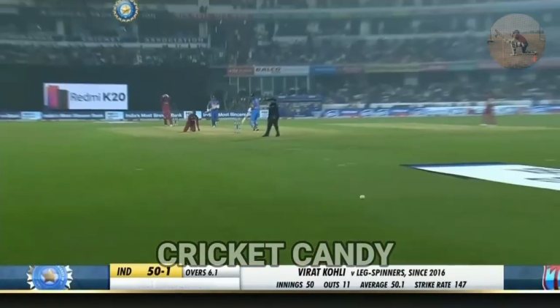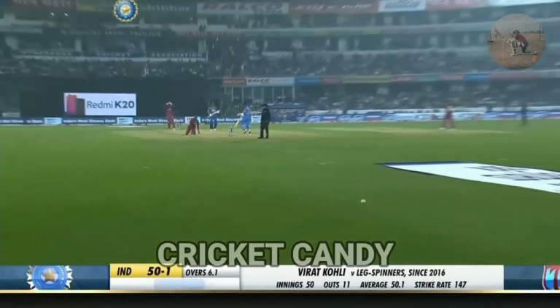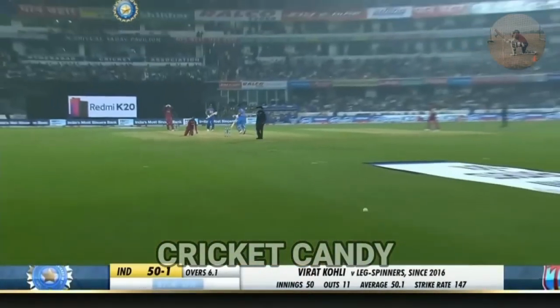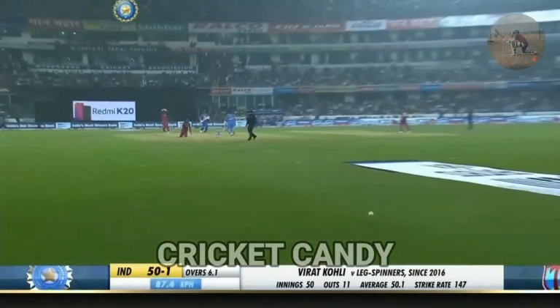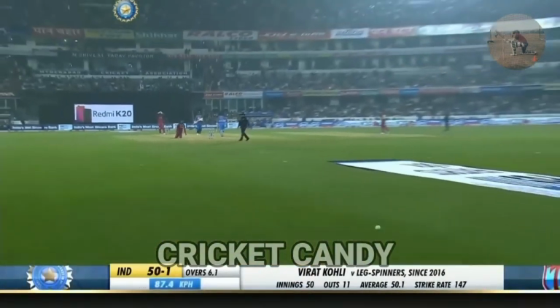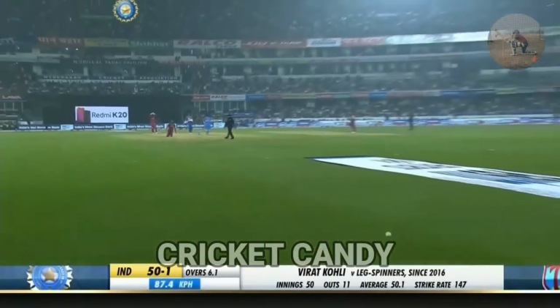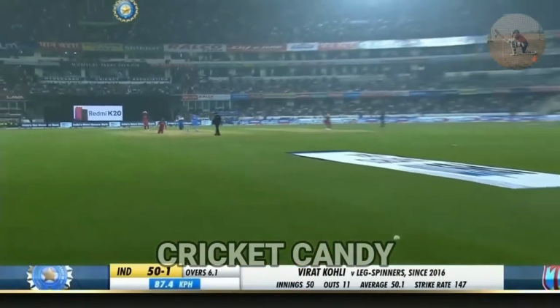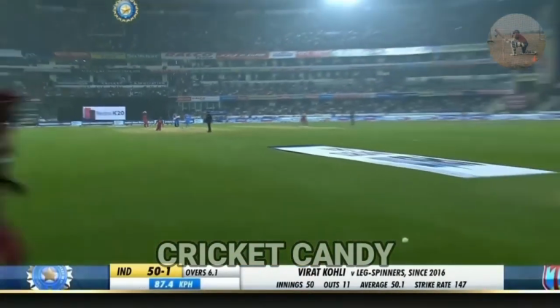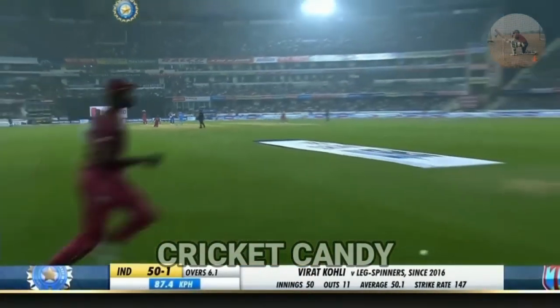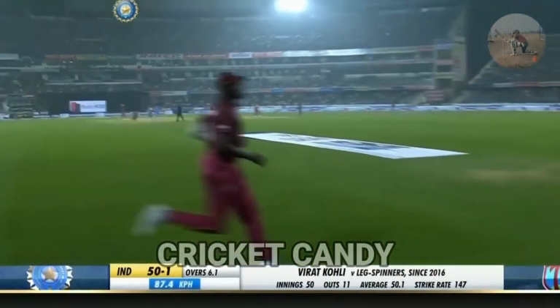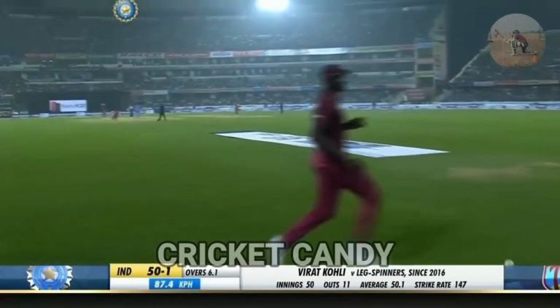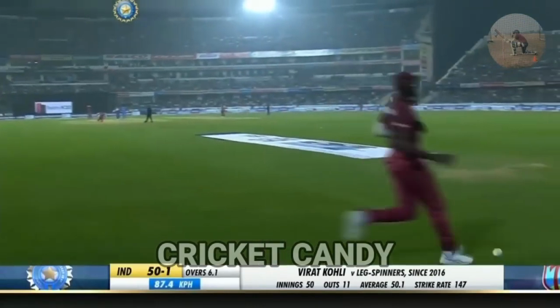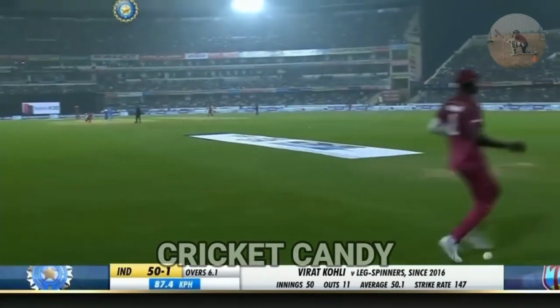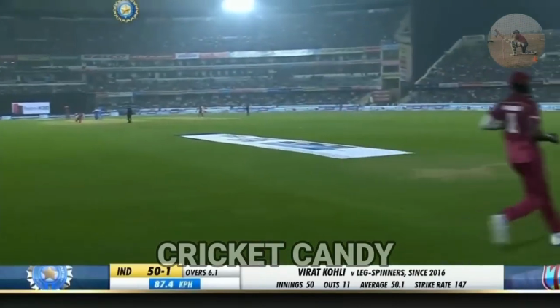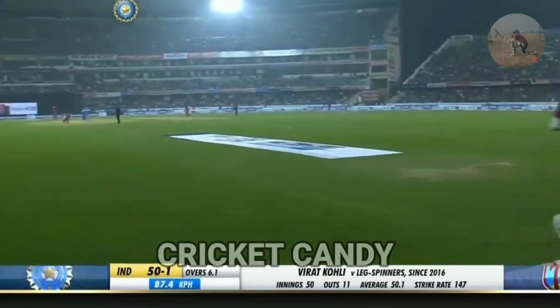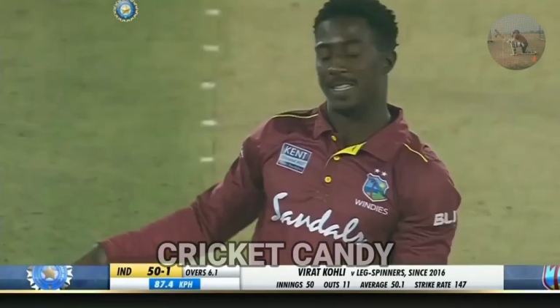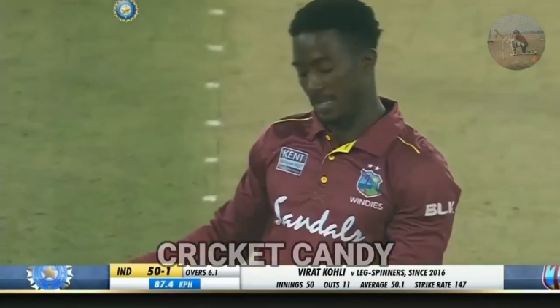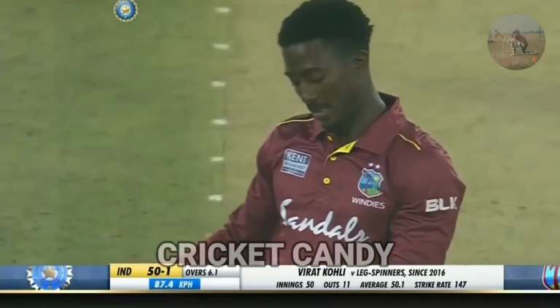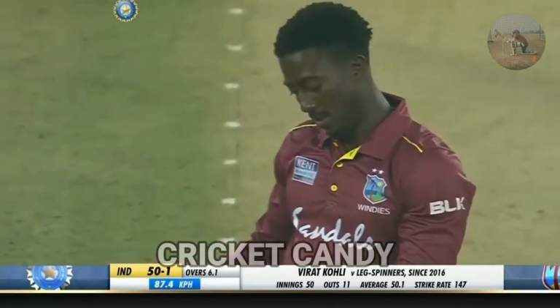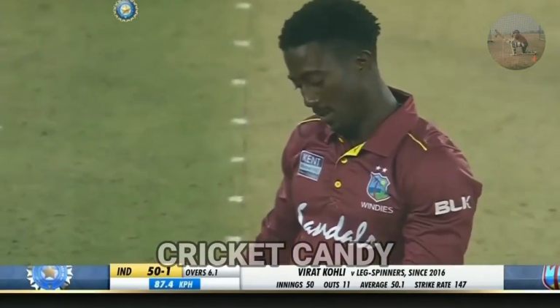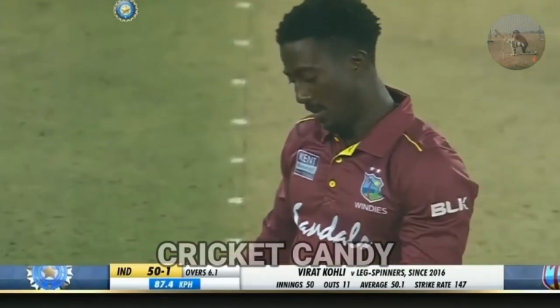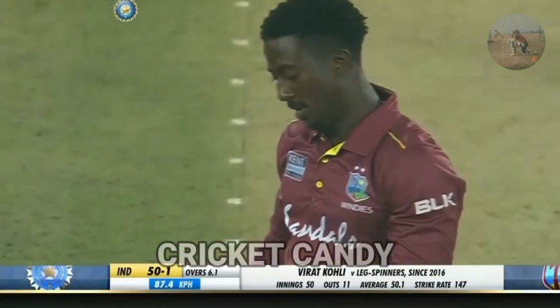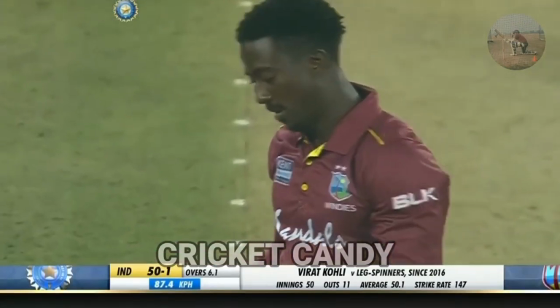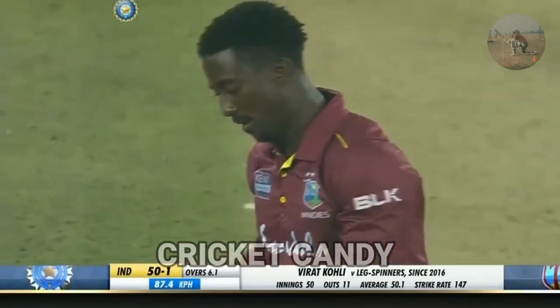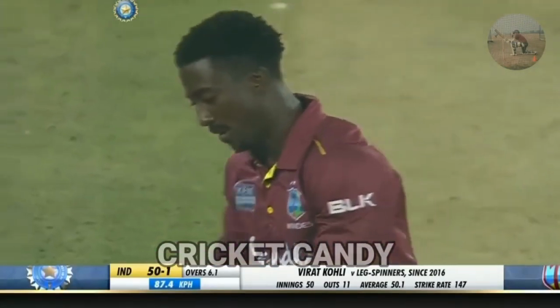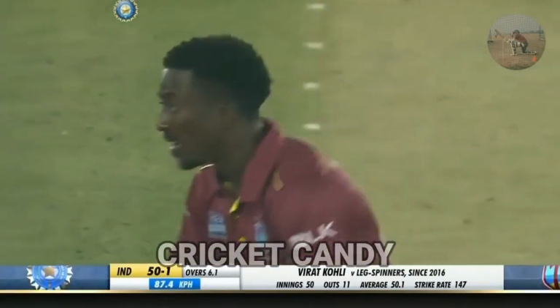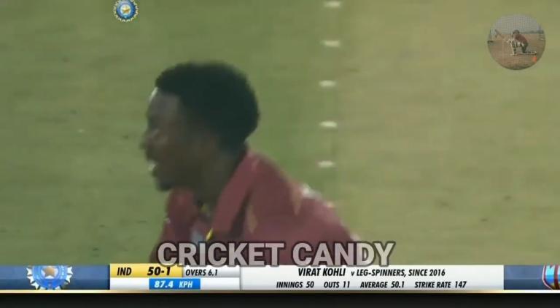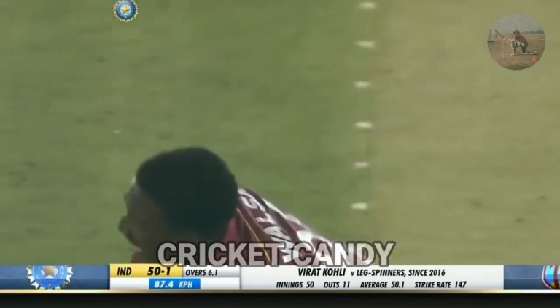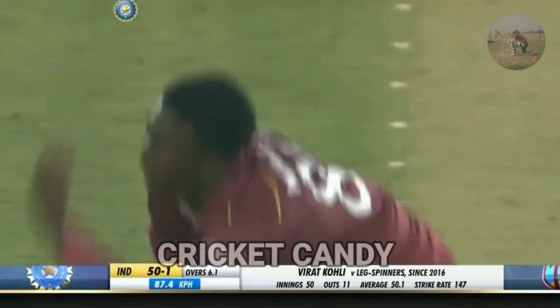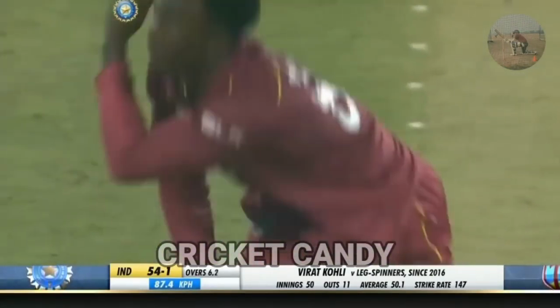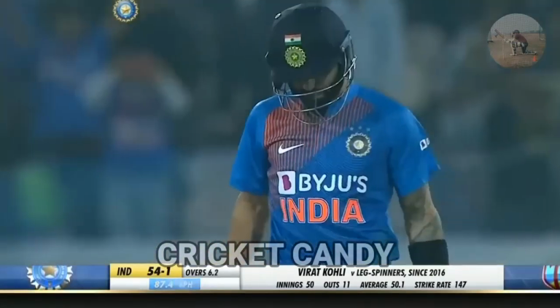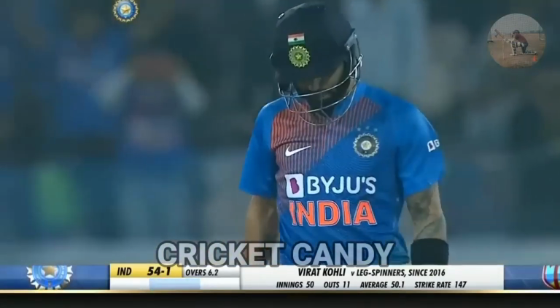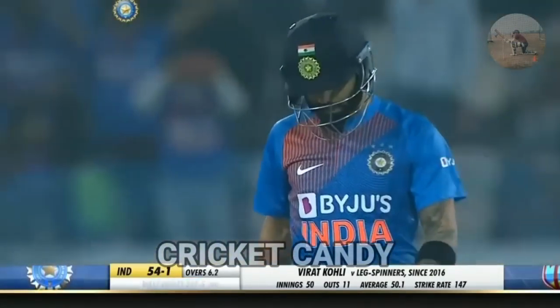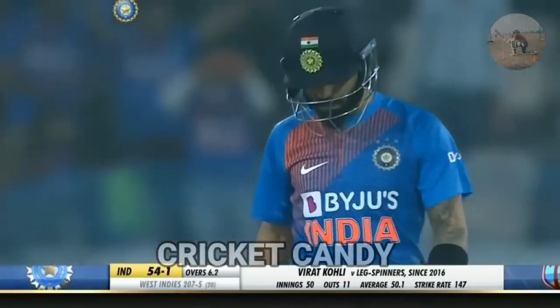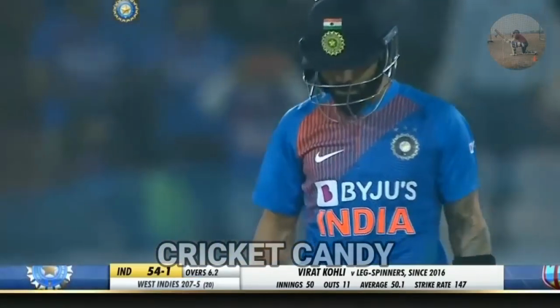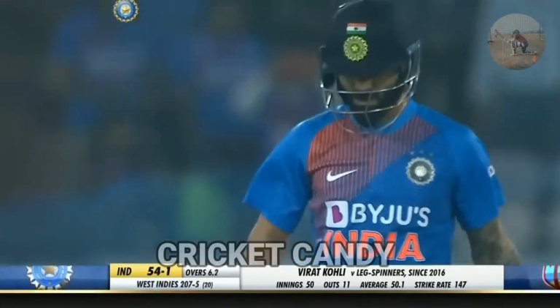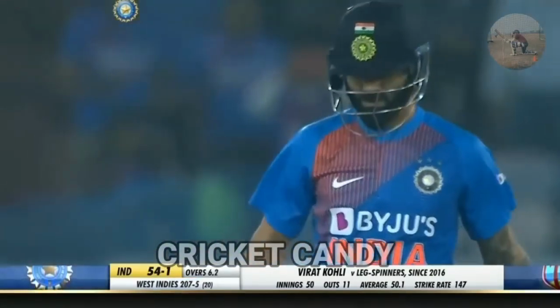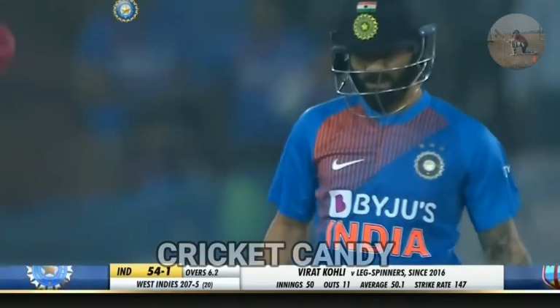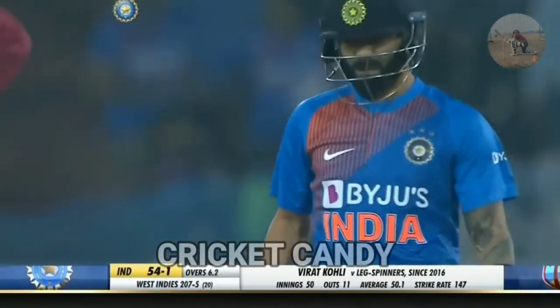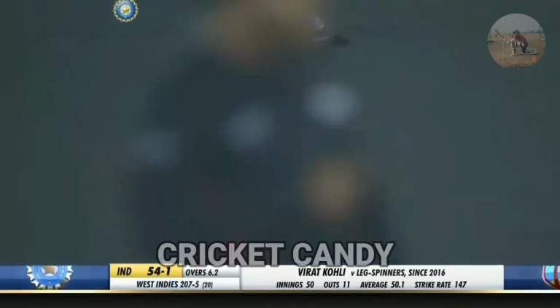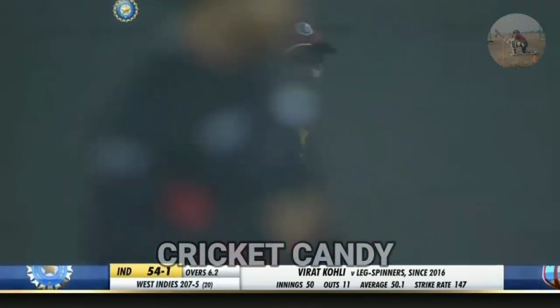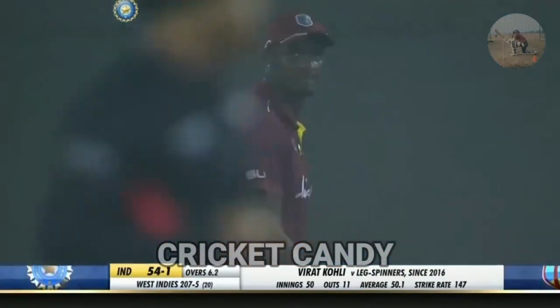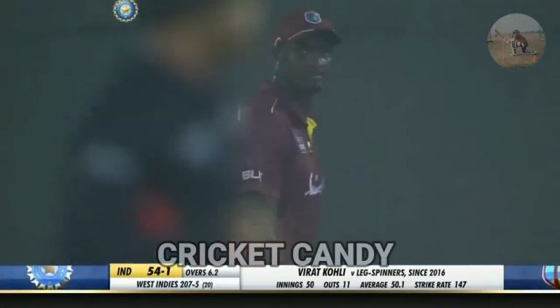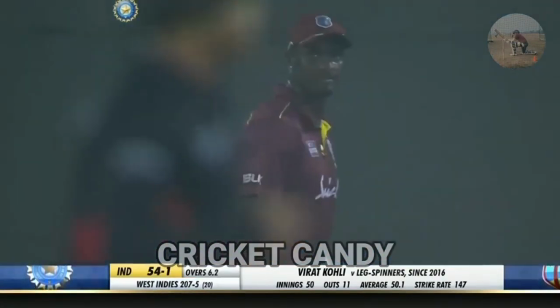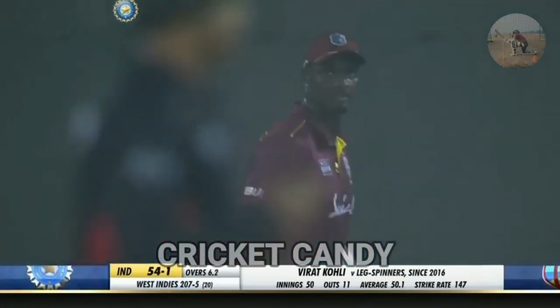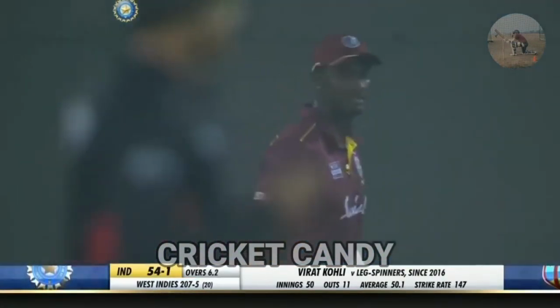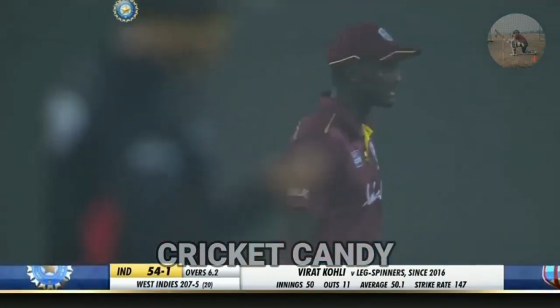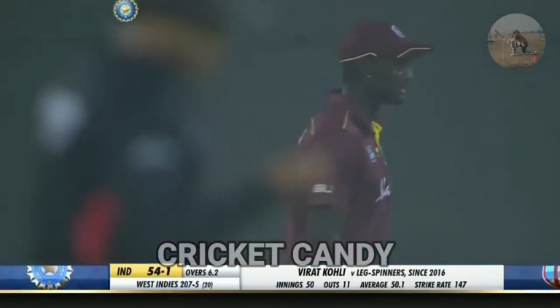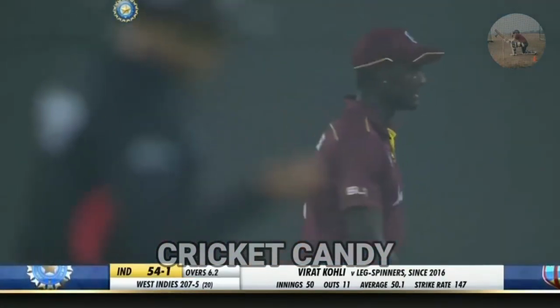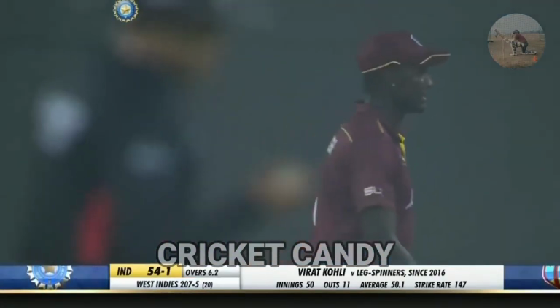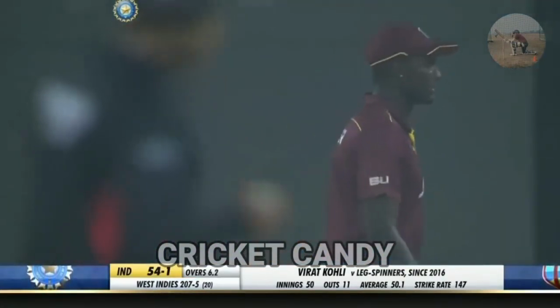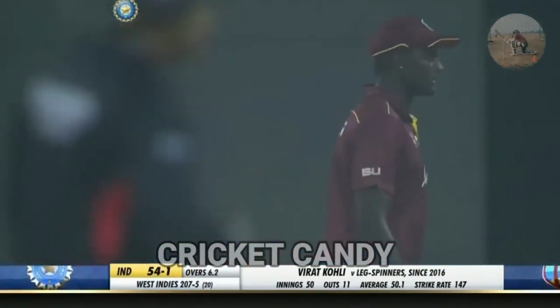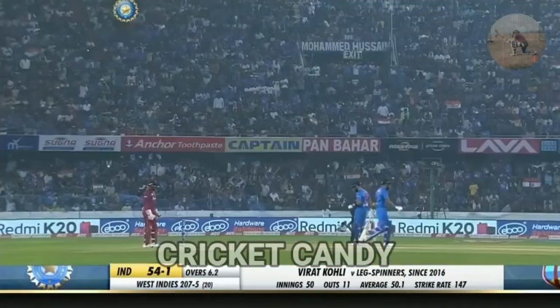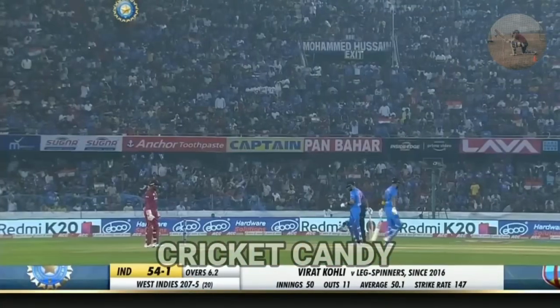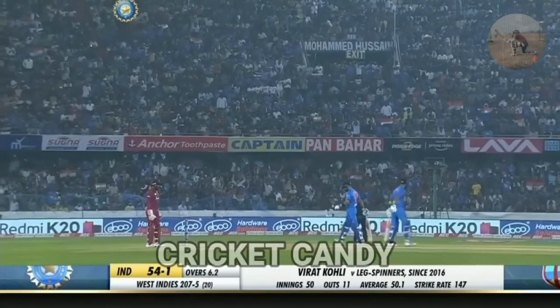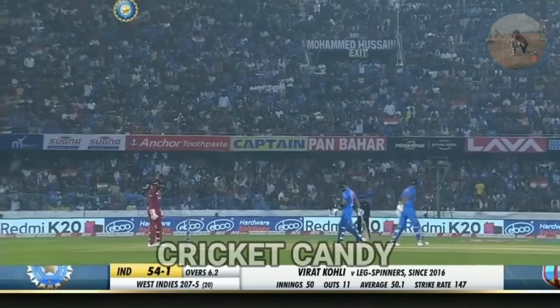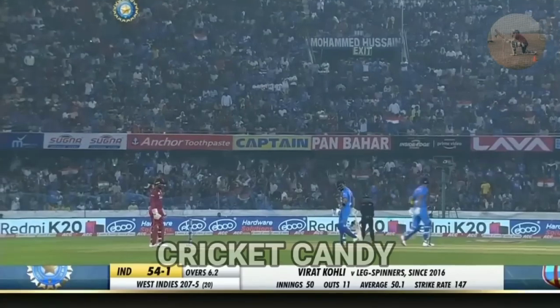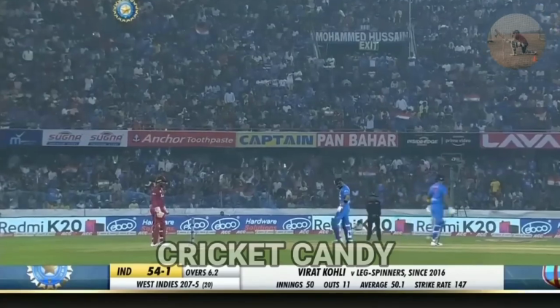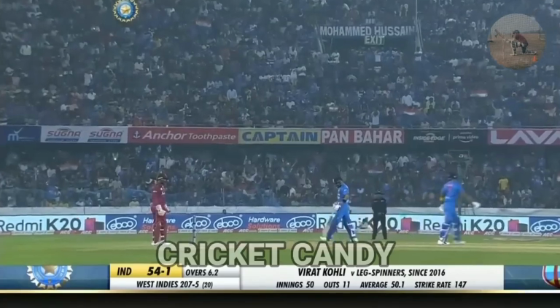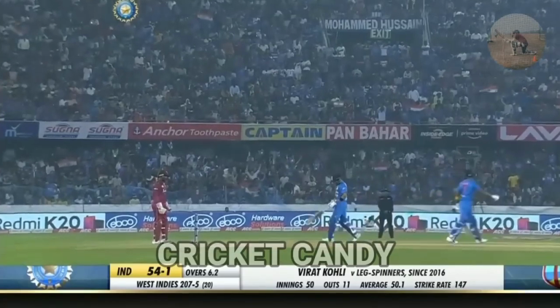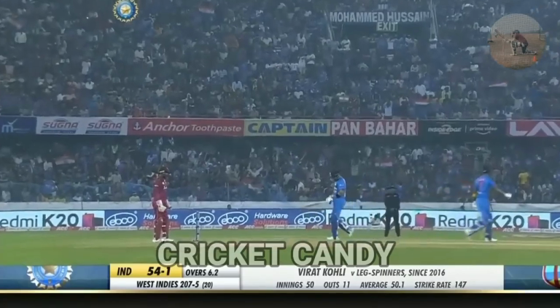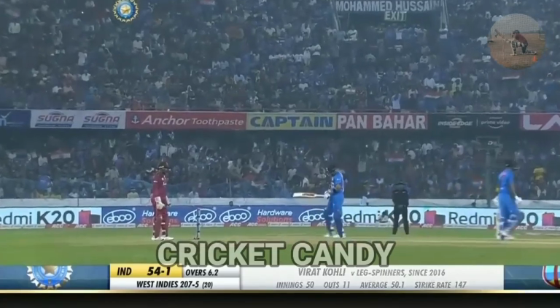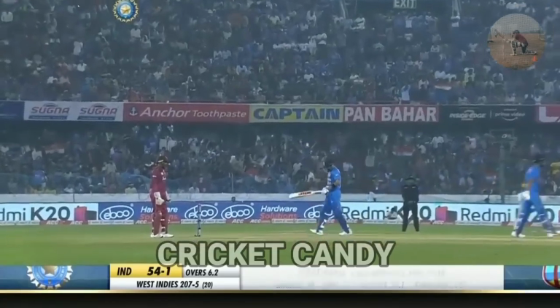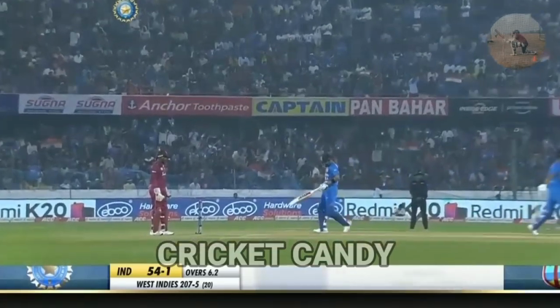There he goes, all along the ground. Four. Very hard, straight back in an area you hardly ever find a fielder.